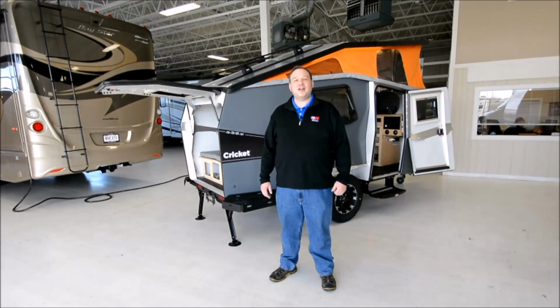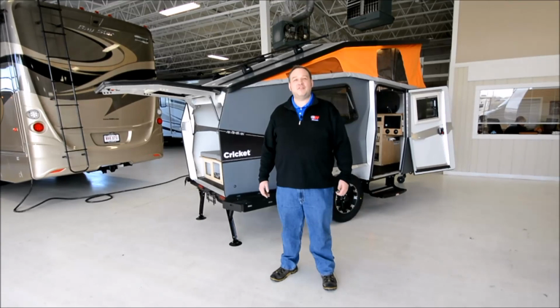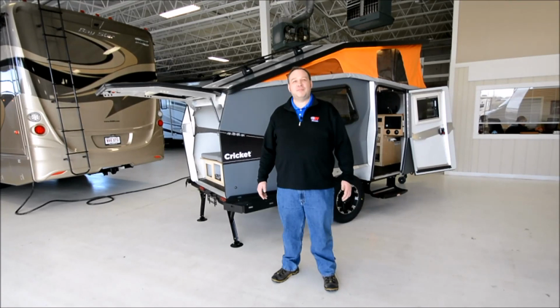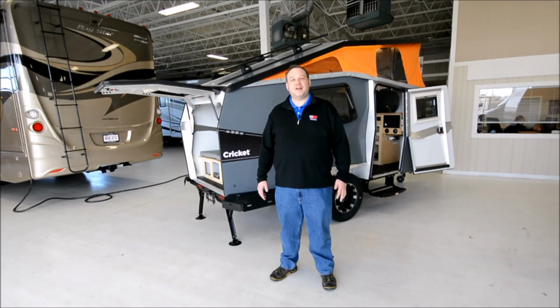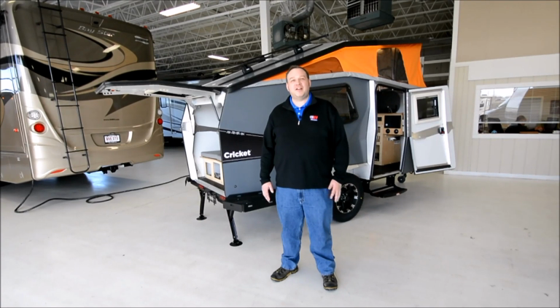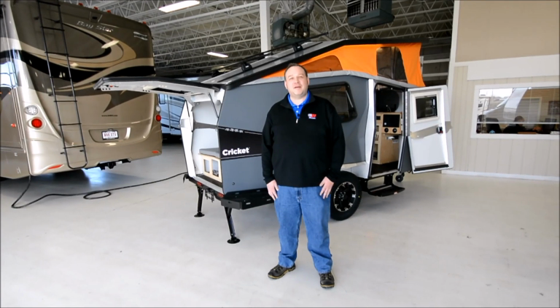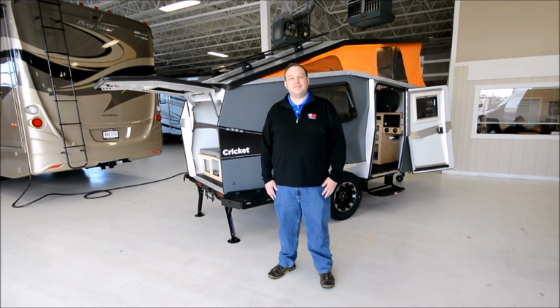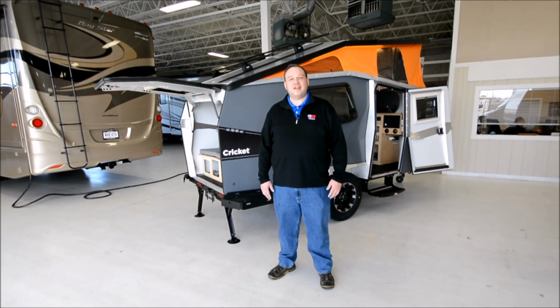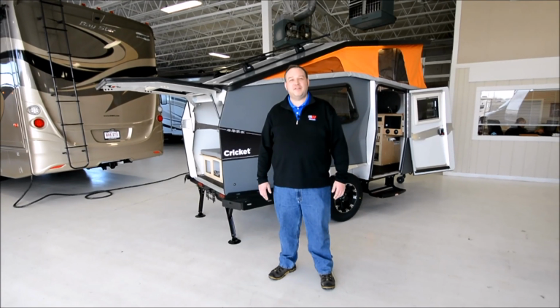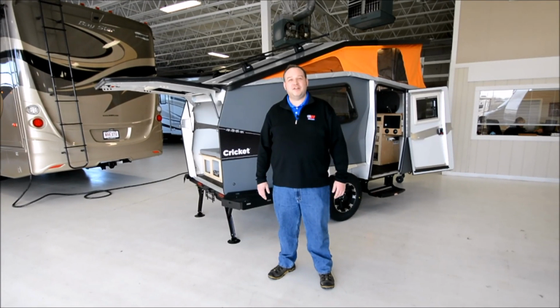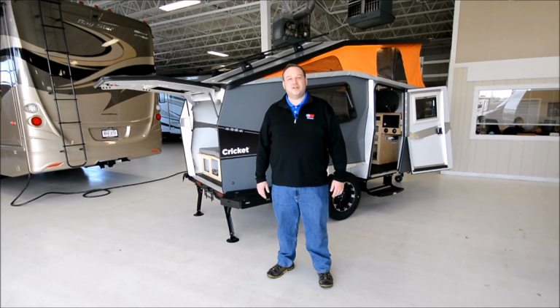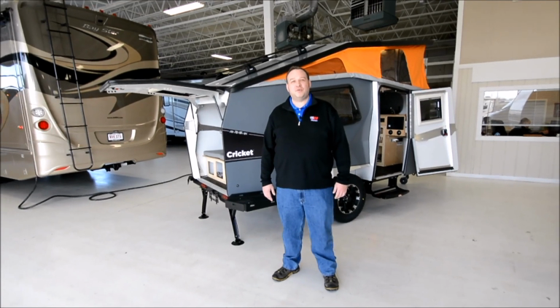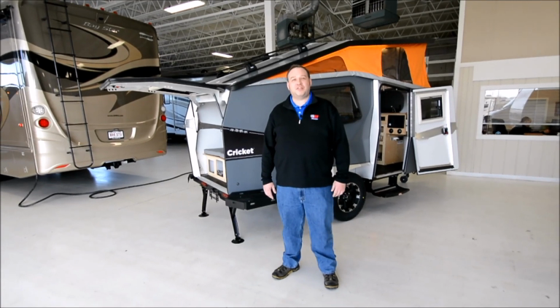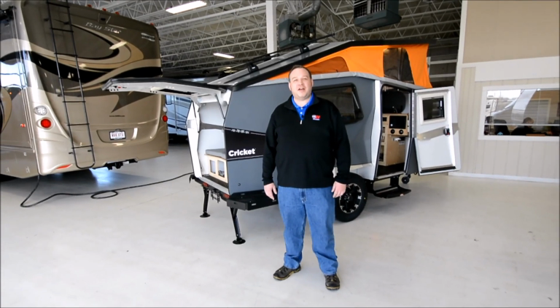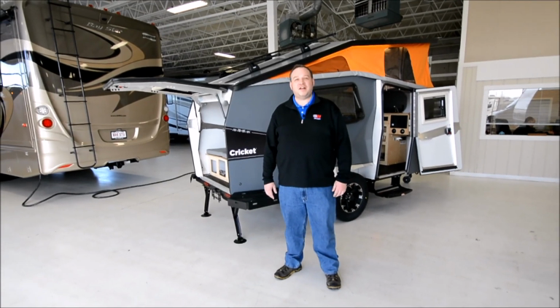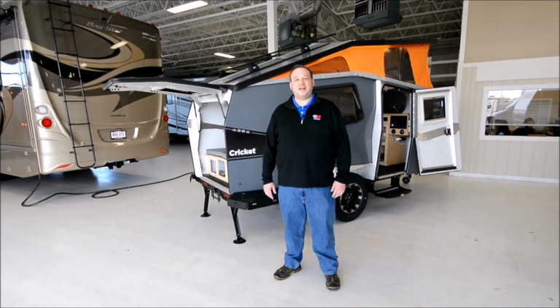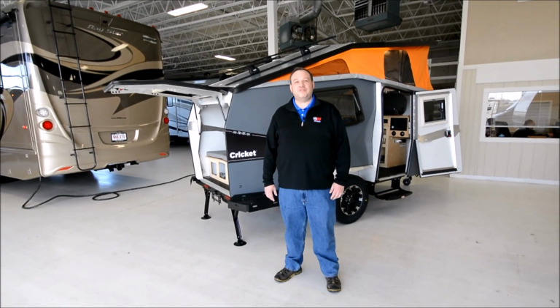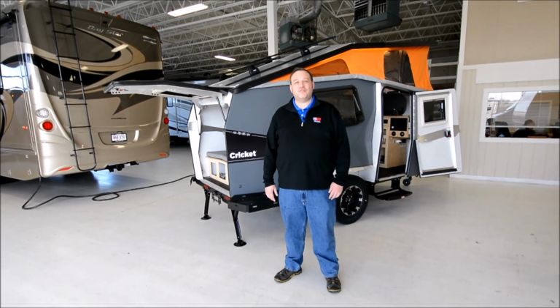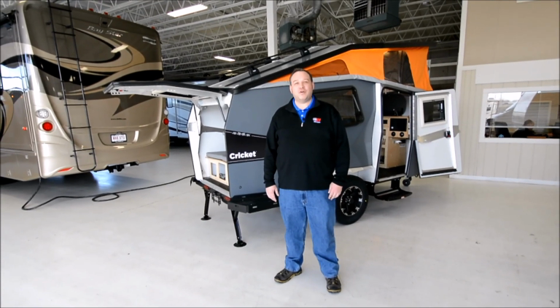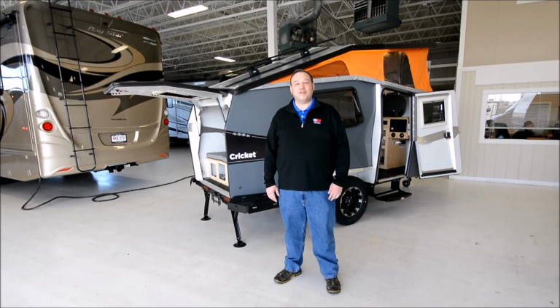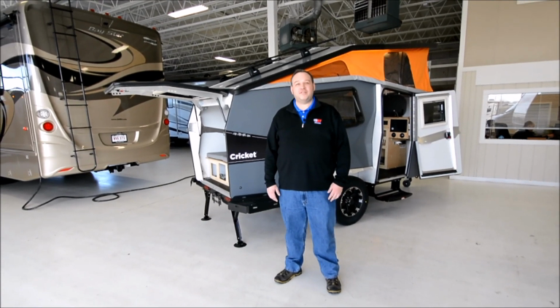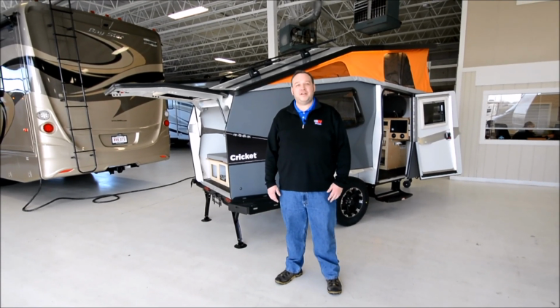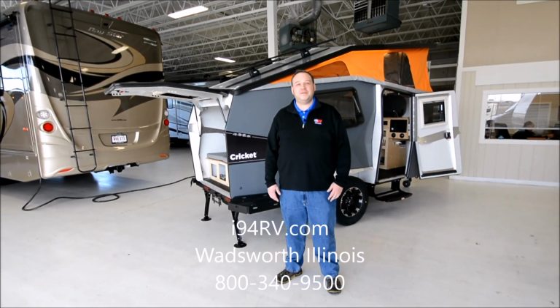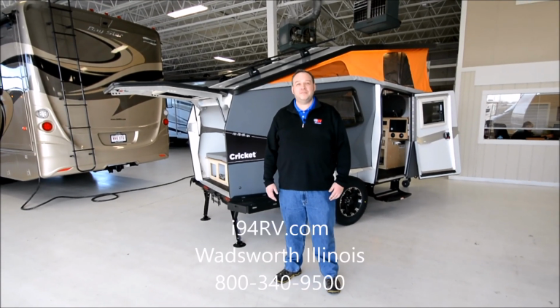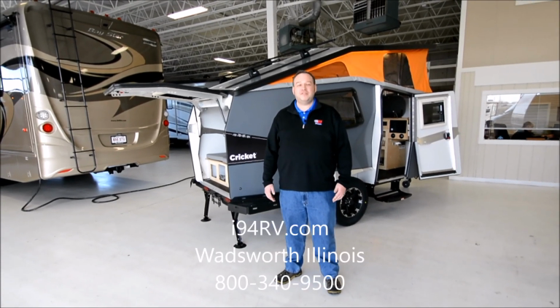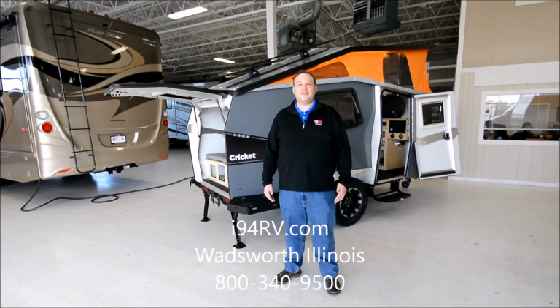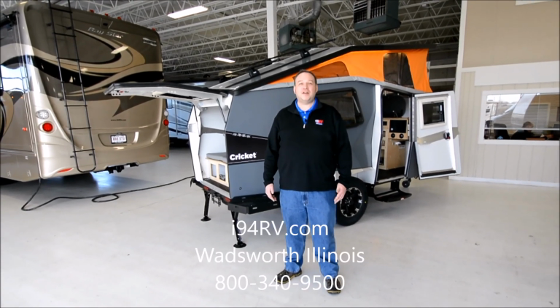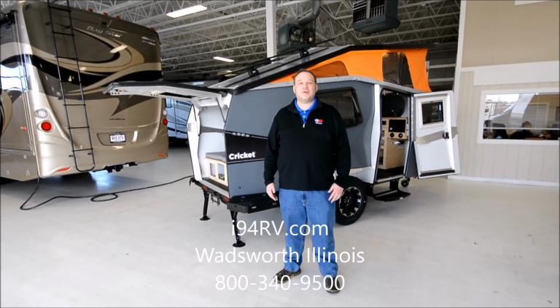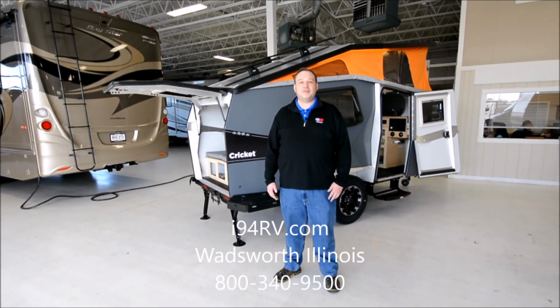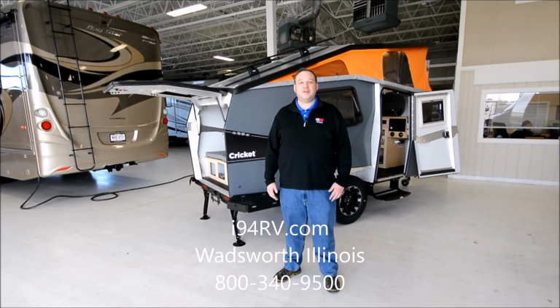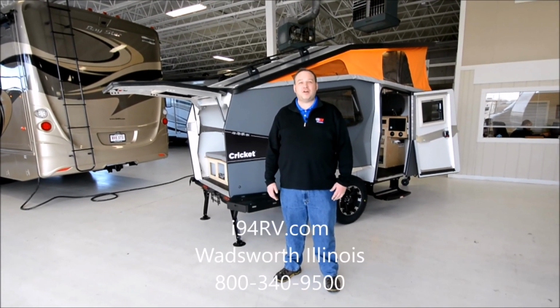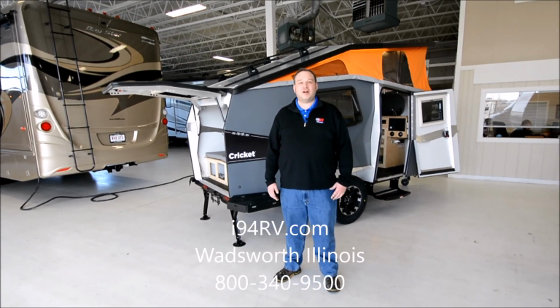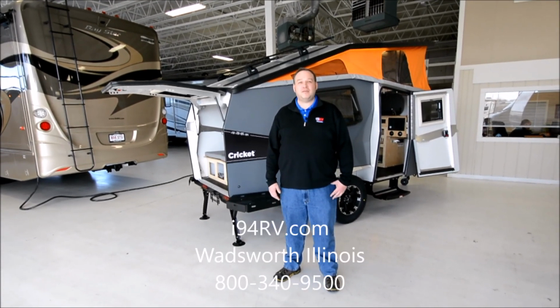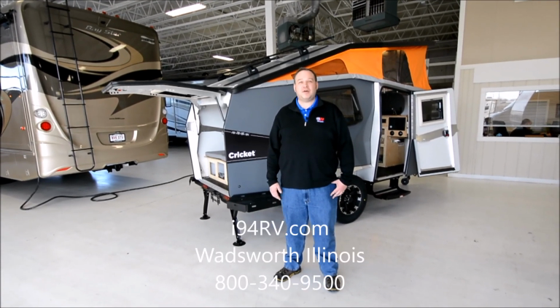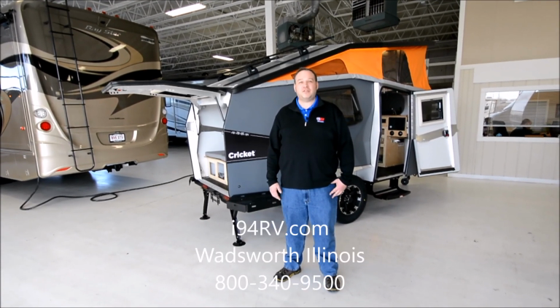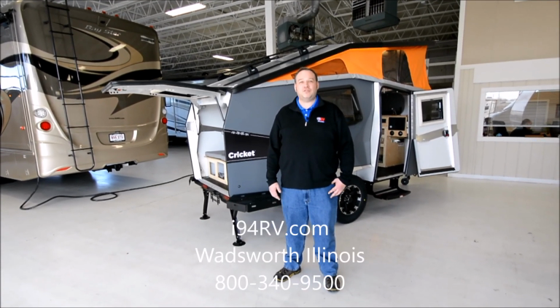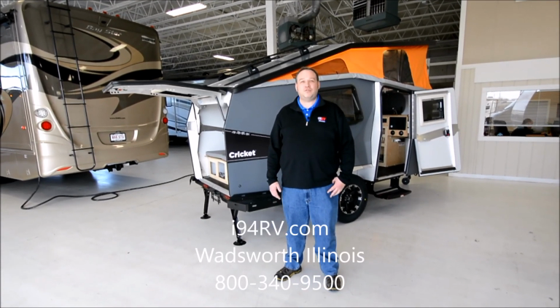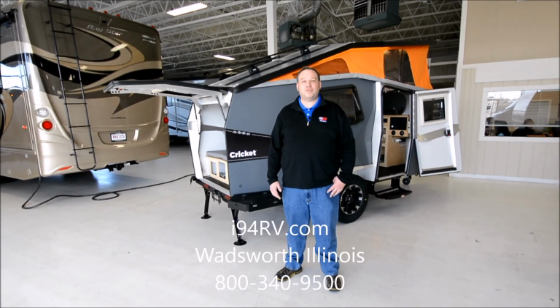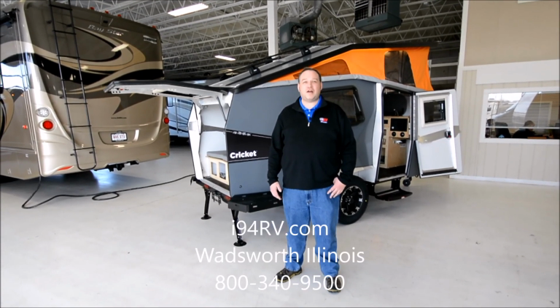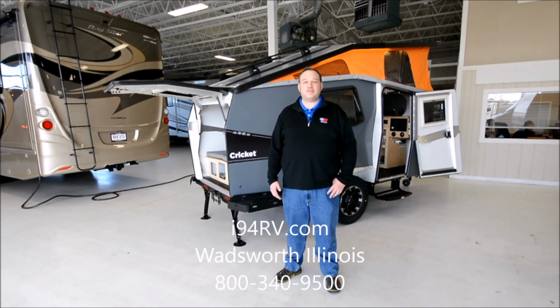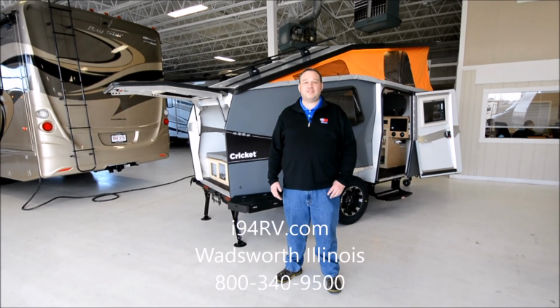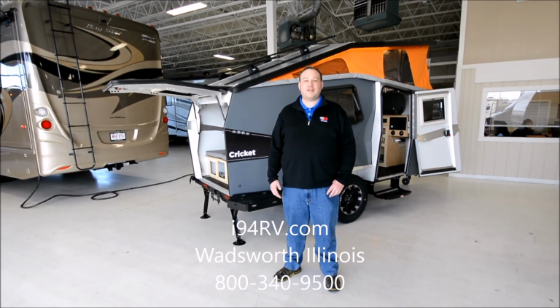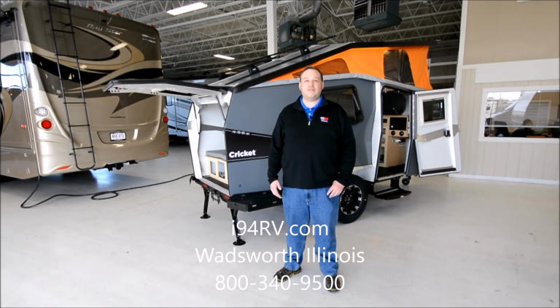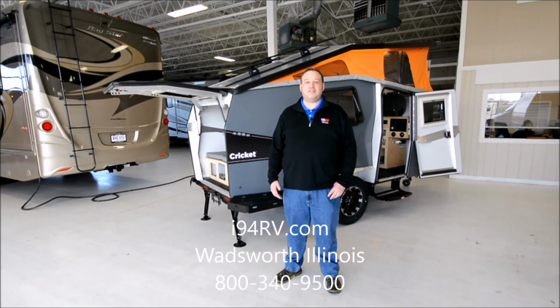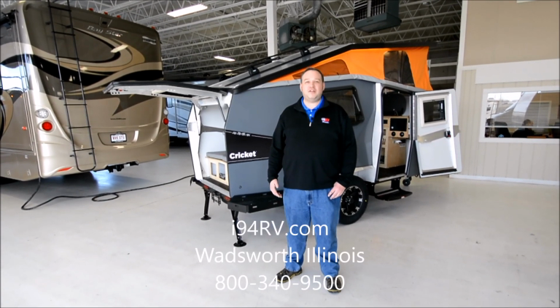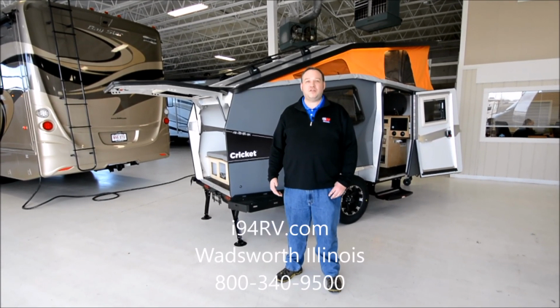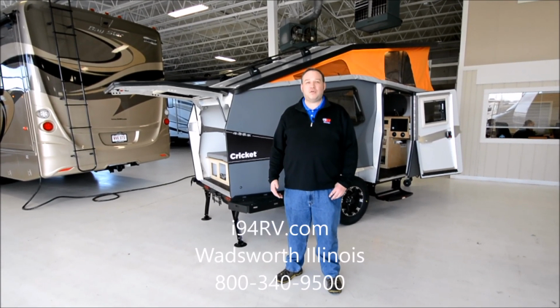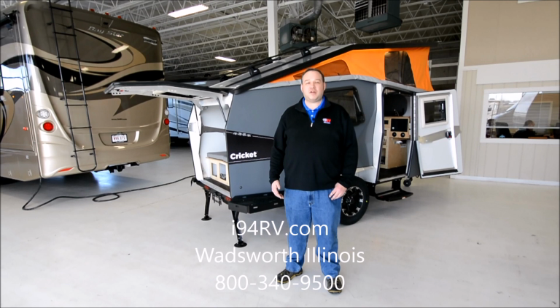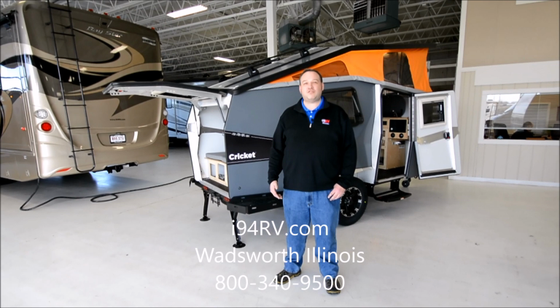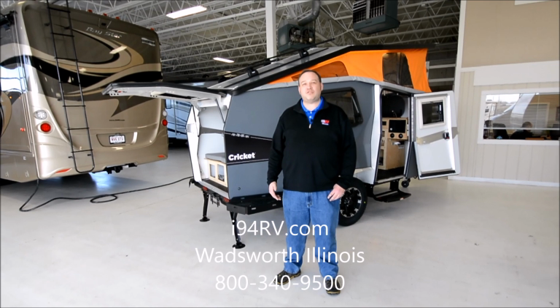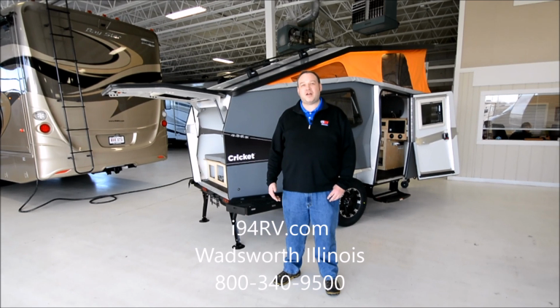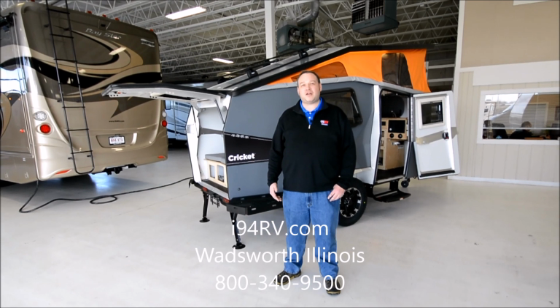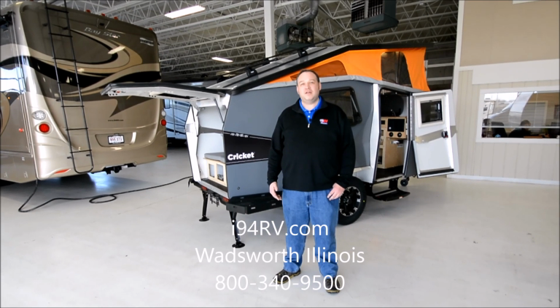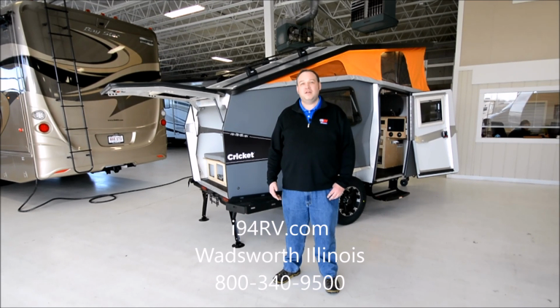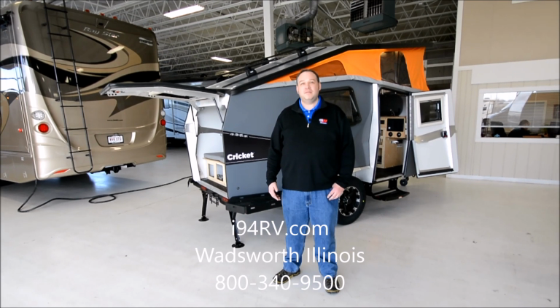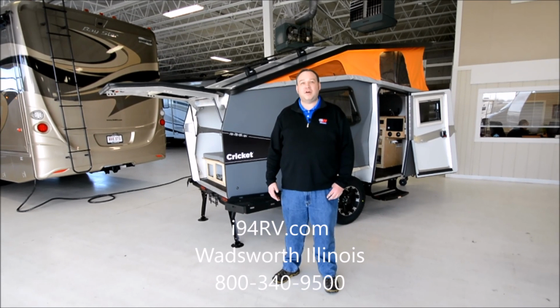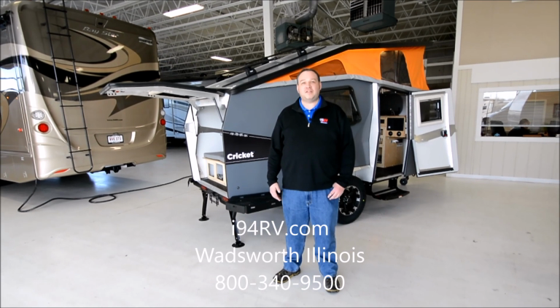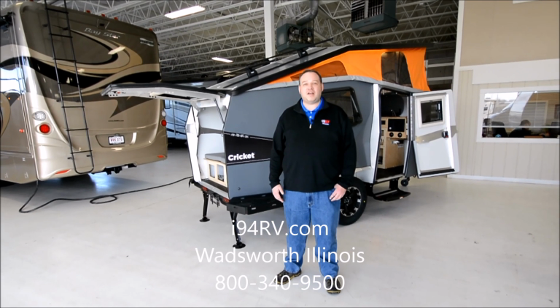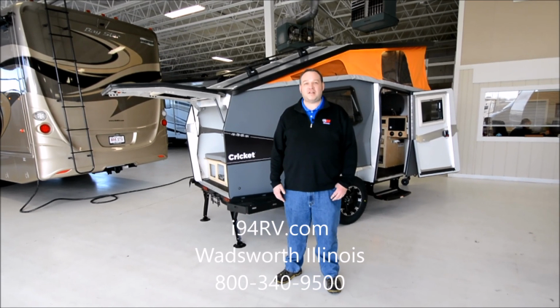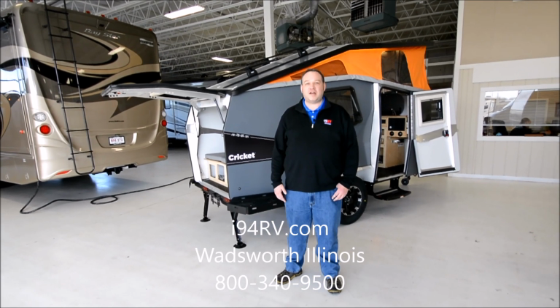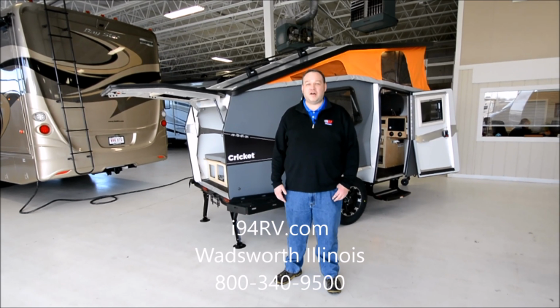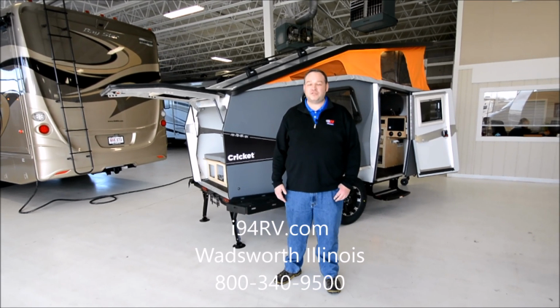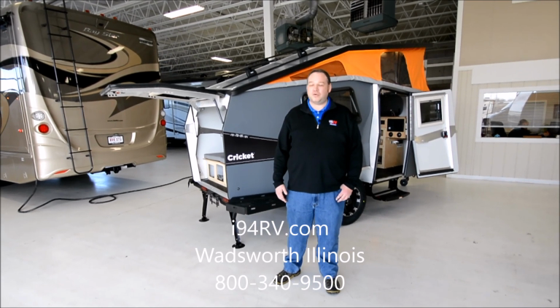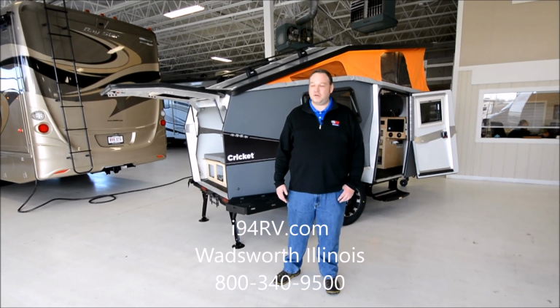Hey everybody, I'm David Hill with I-94 RV. Today we're going to be talking about the 2017 Cricket Trek by Taxa Outdoors.